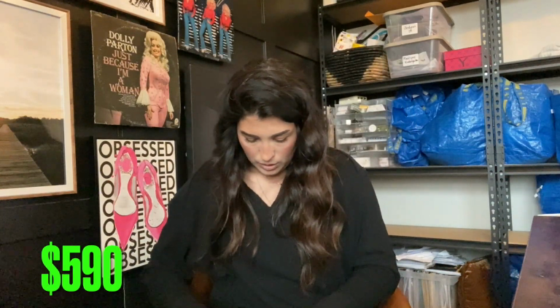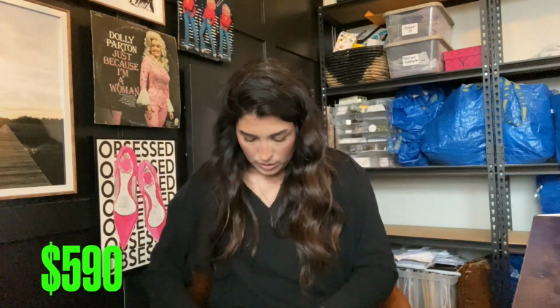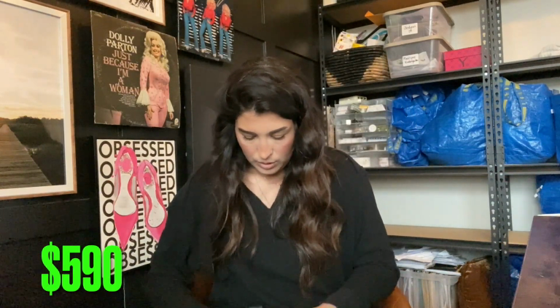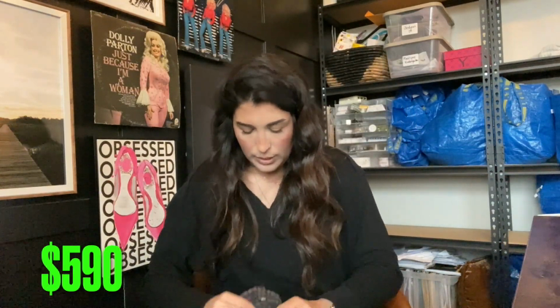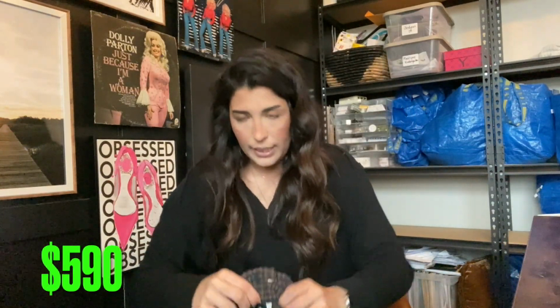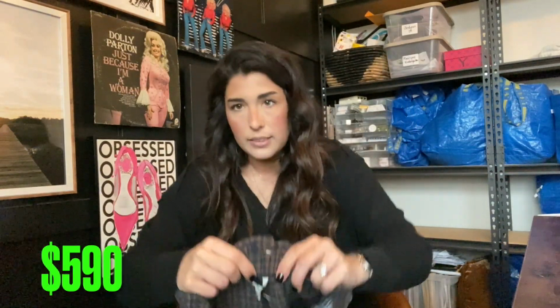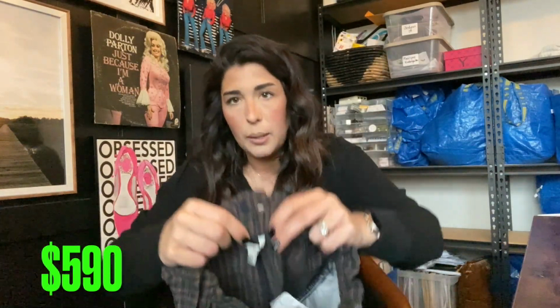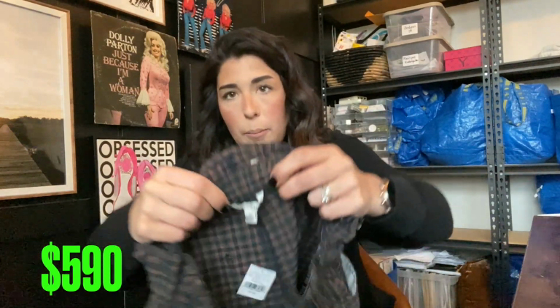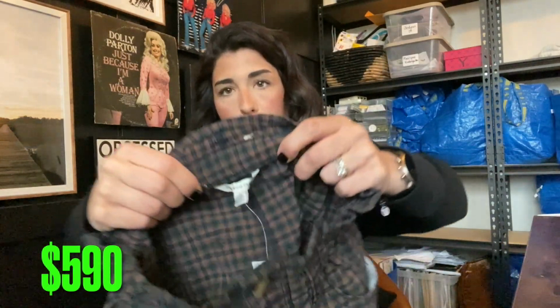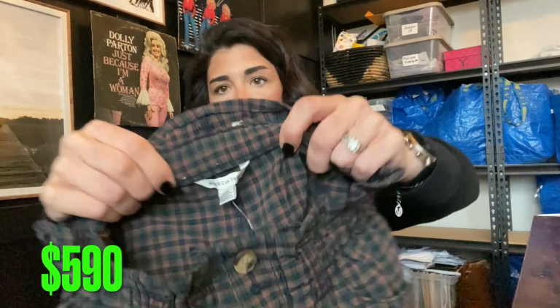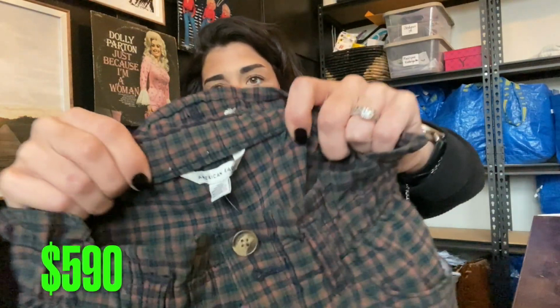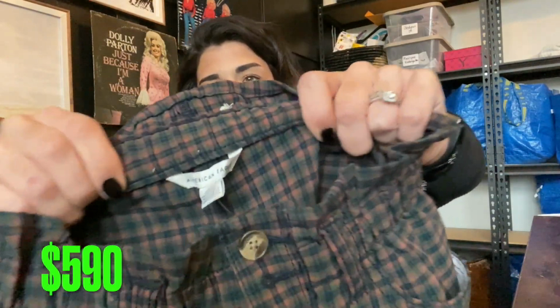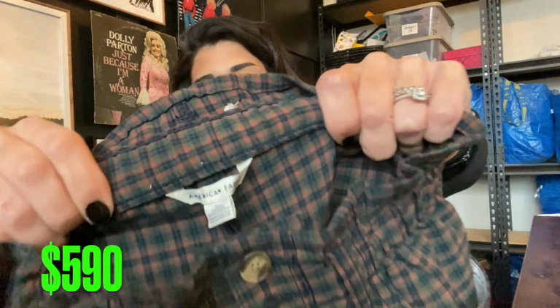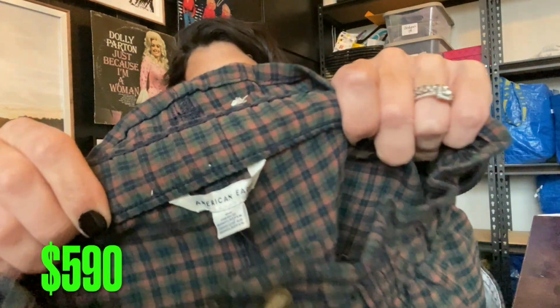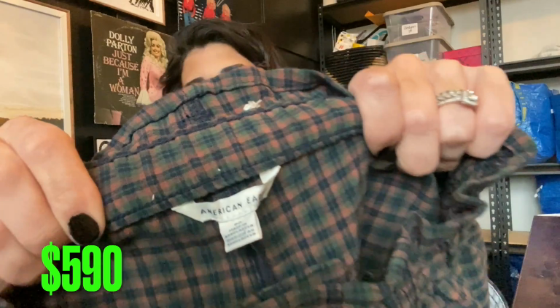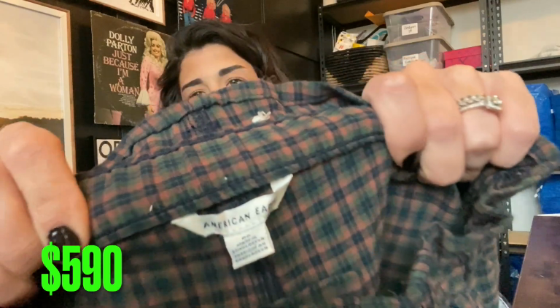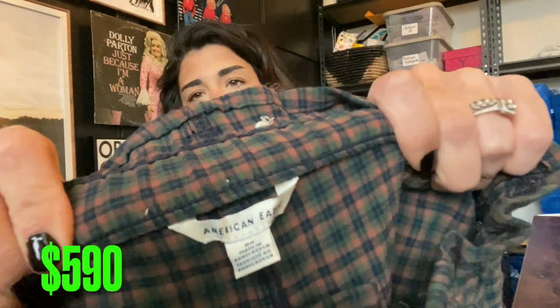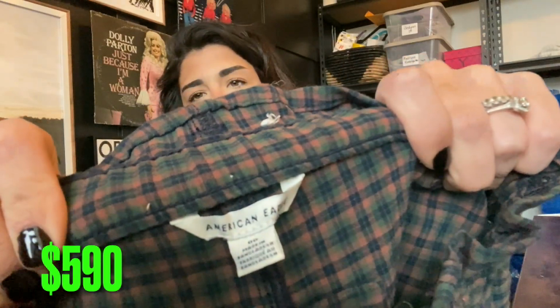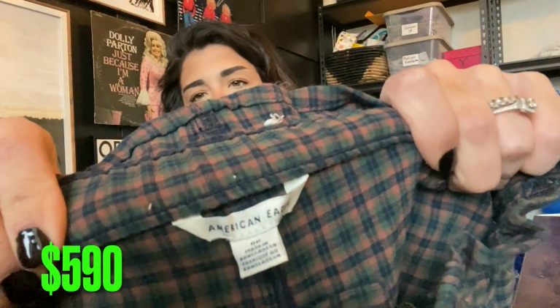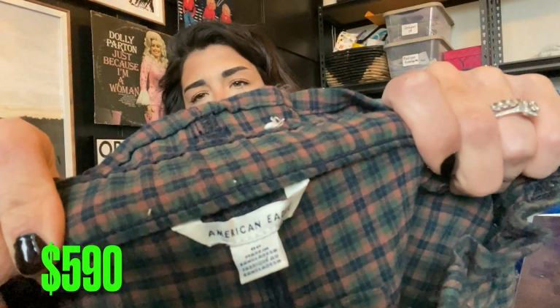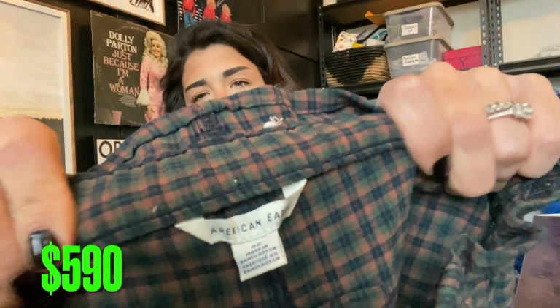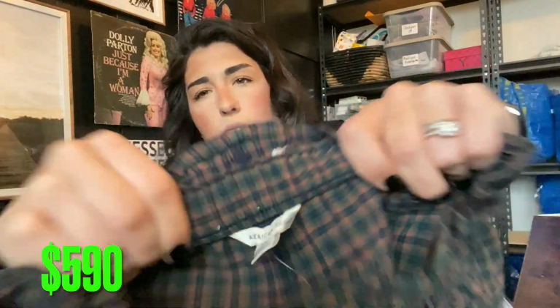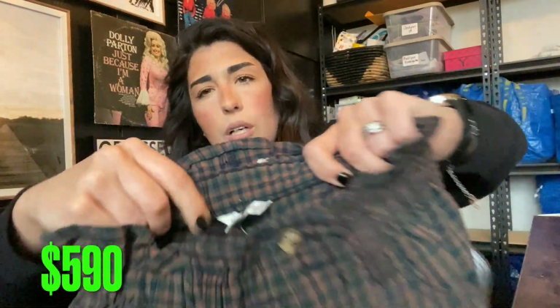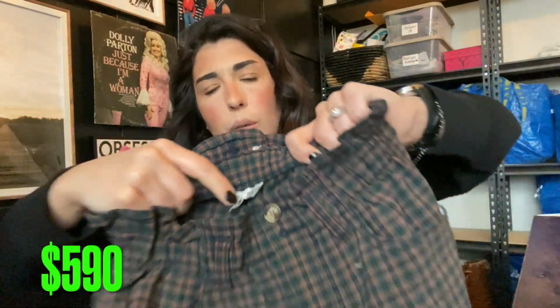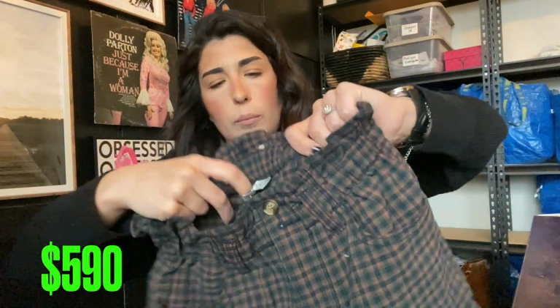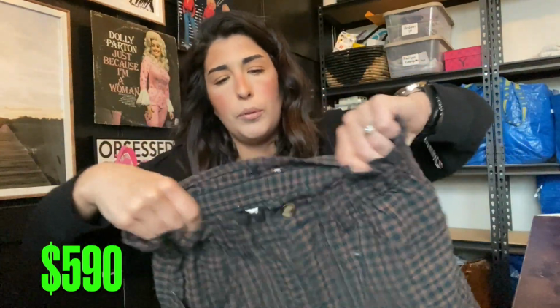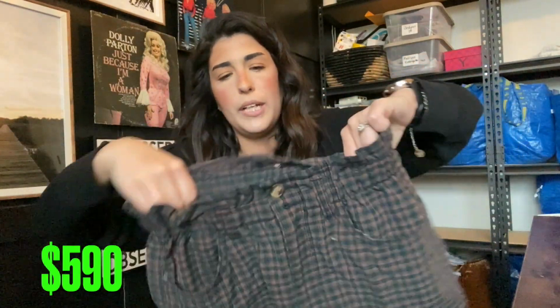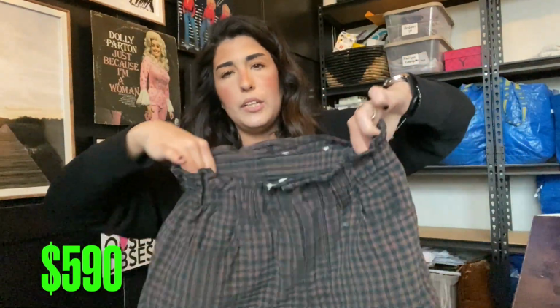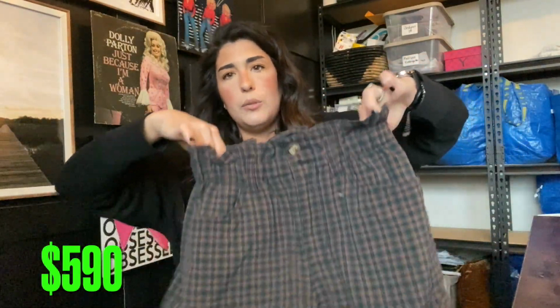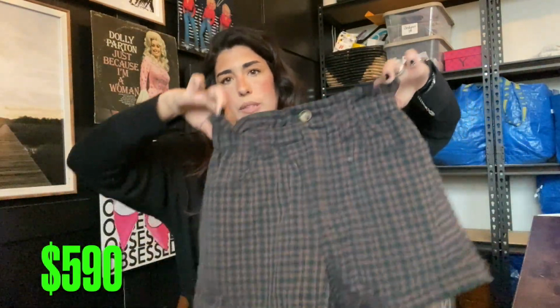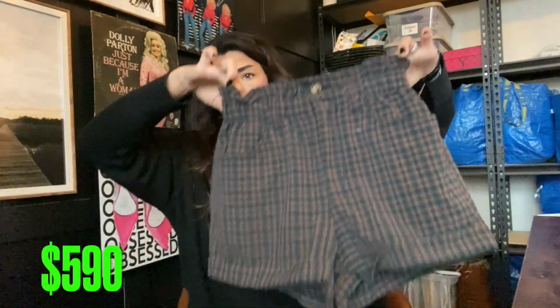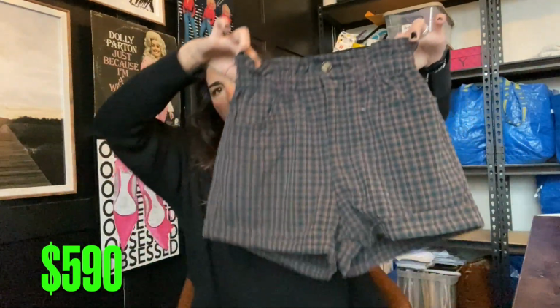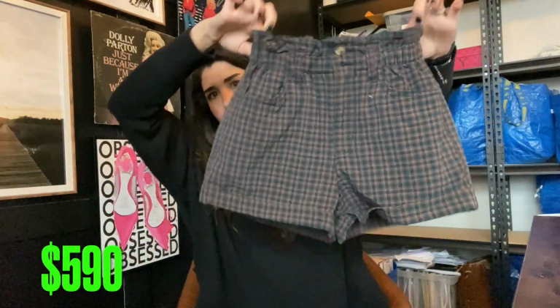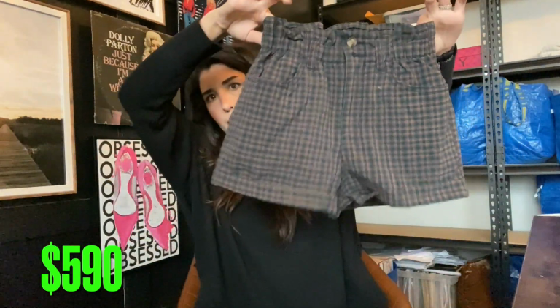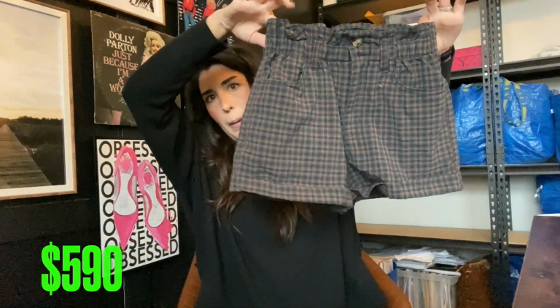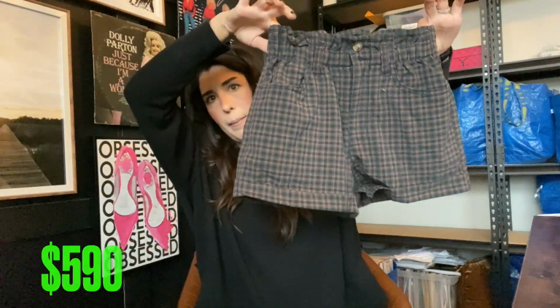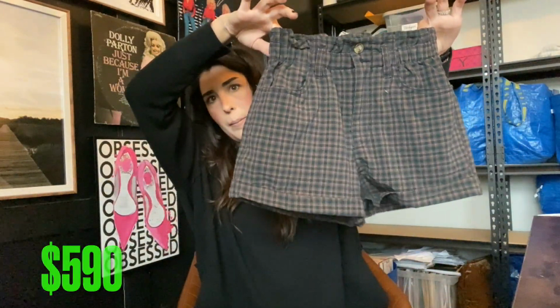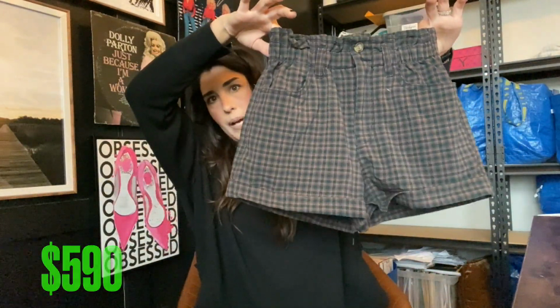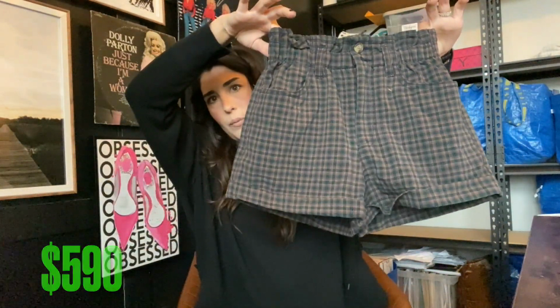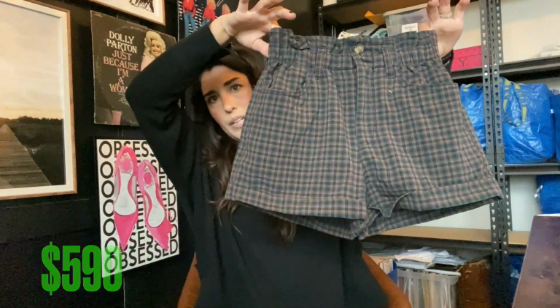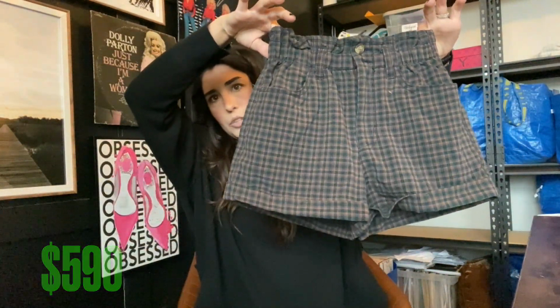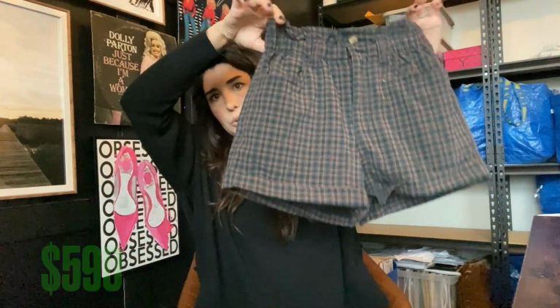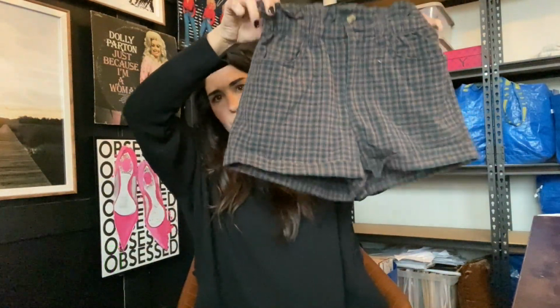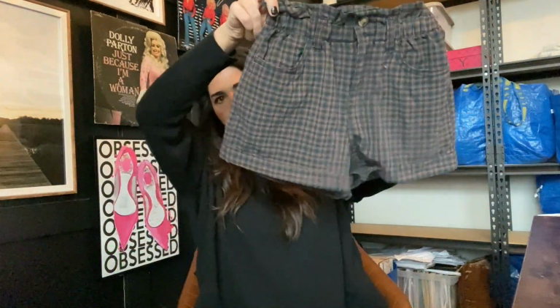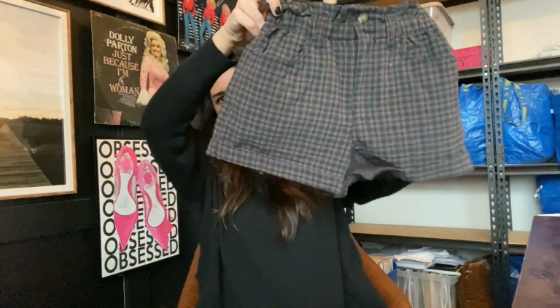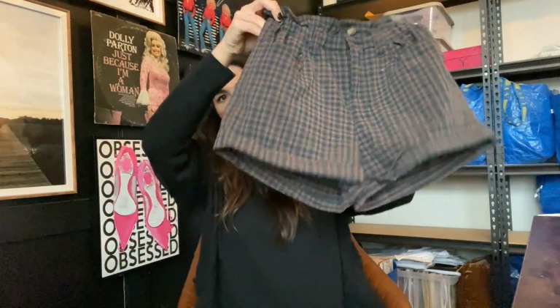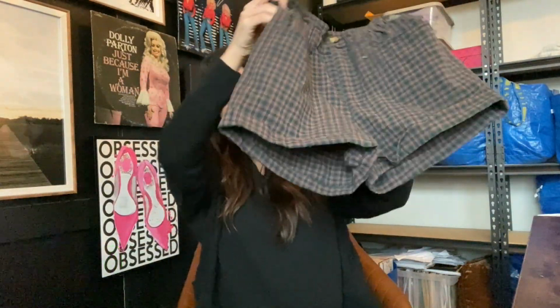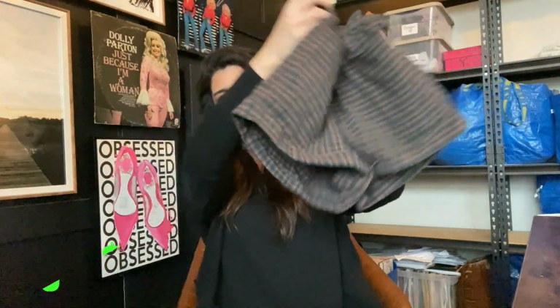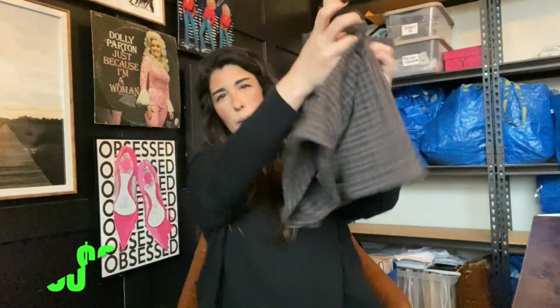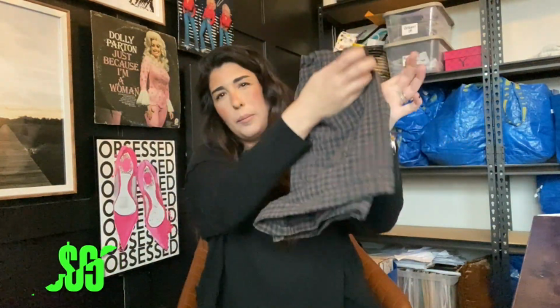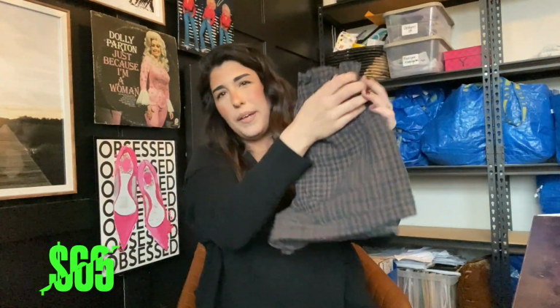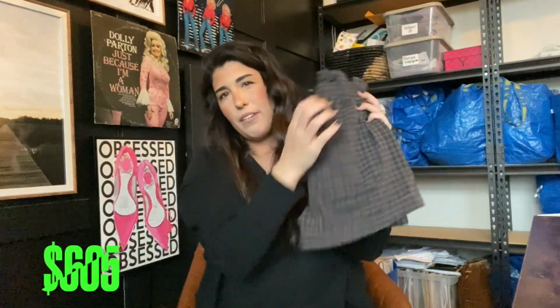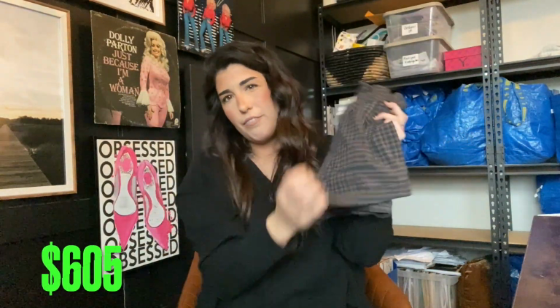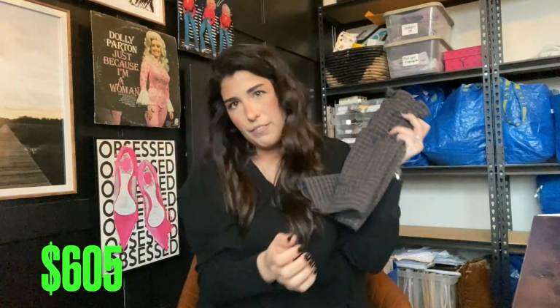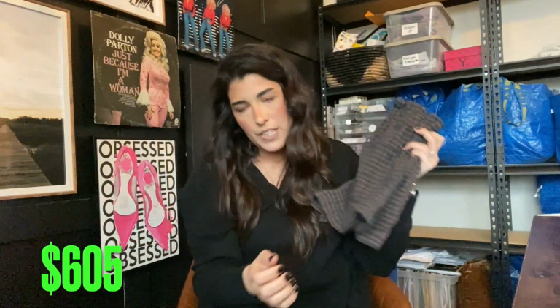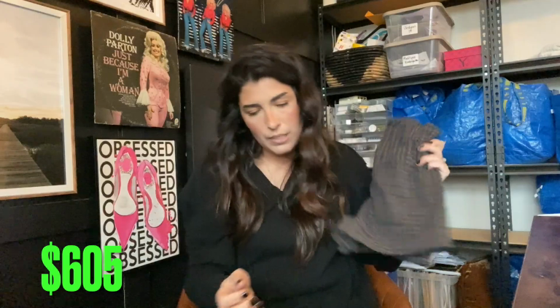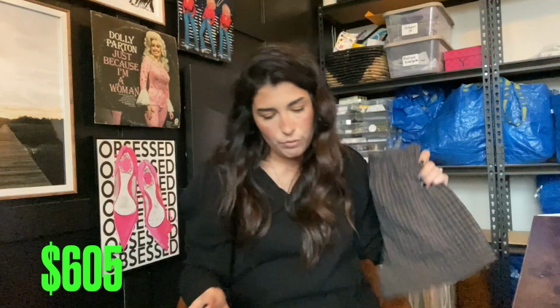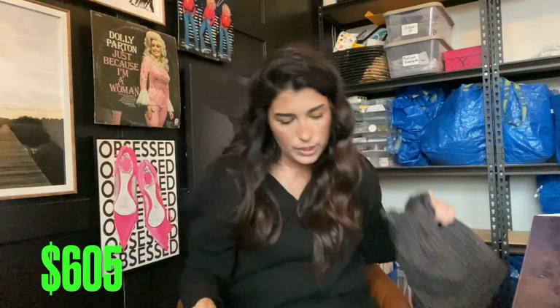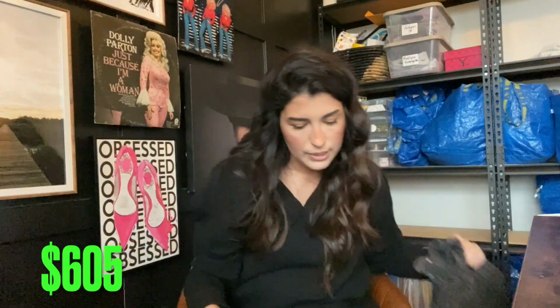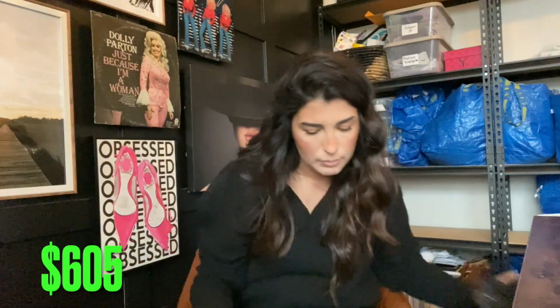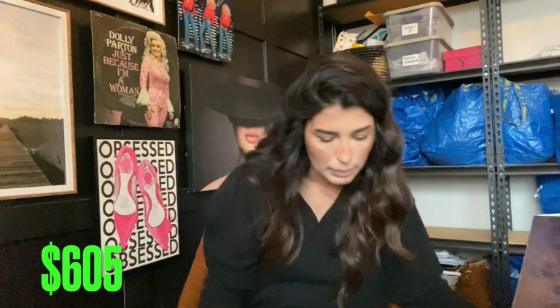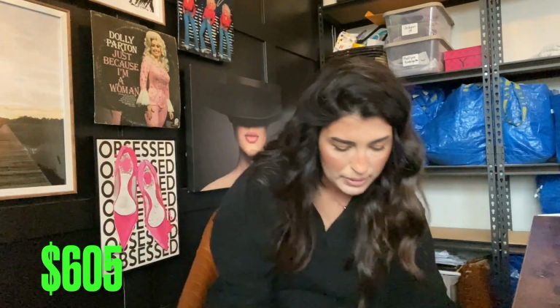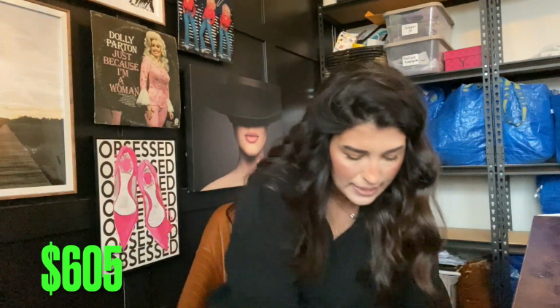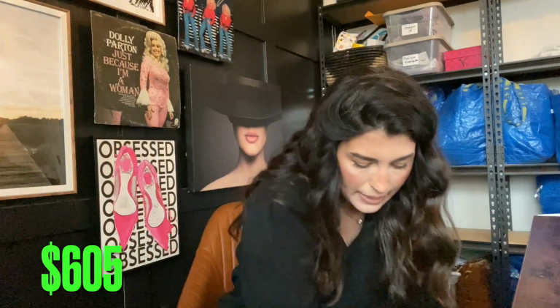Next up, American Eagle brand new with tag paper bag waist shorts. Probably get $15 for these, maybe $10.